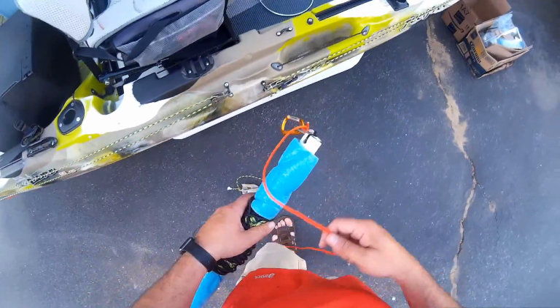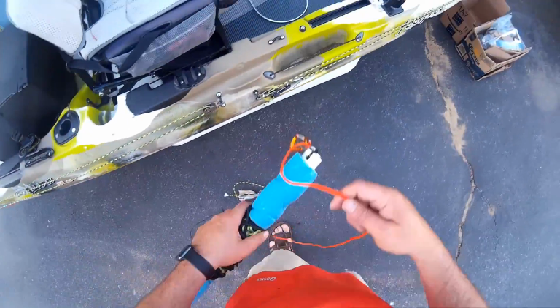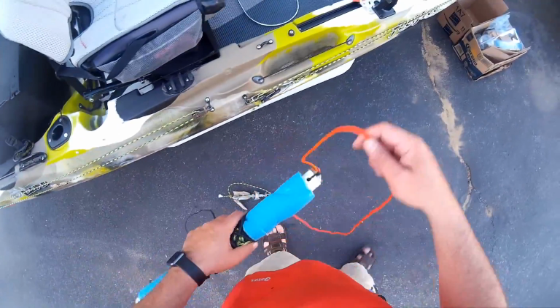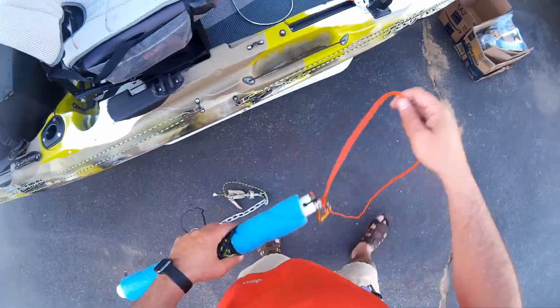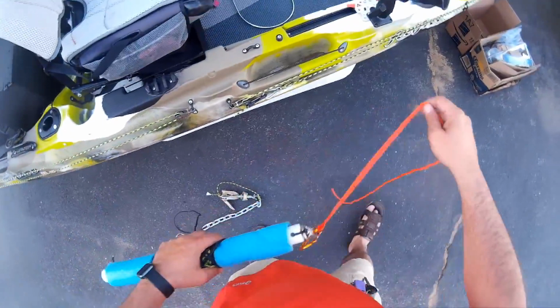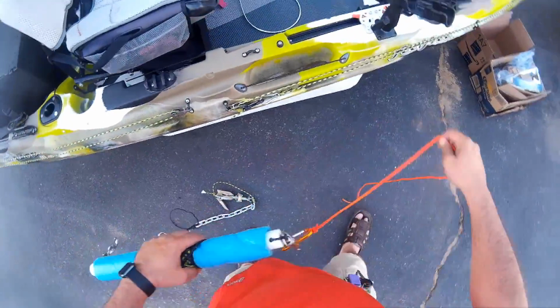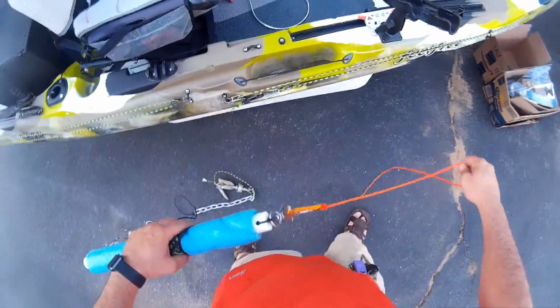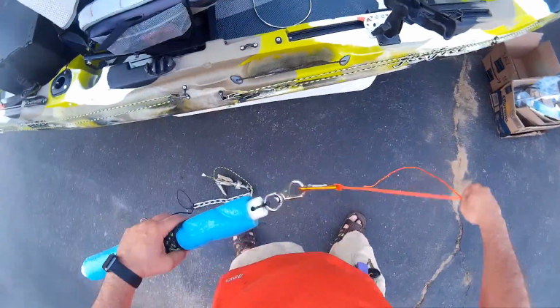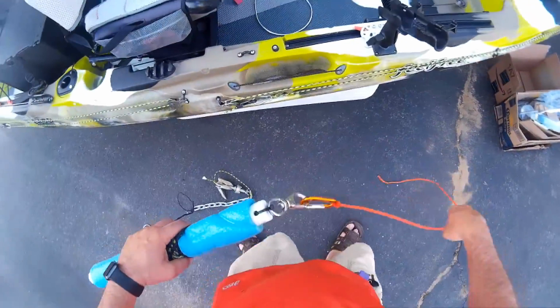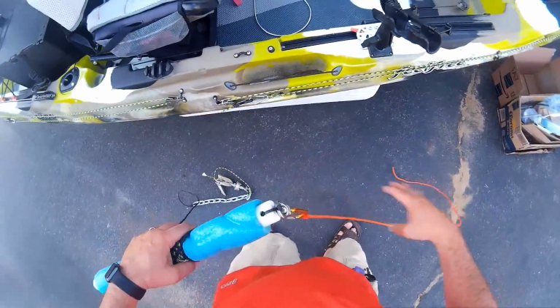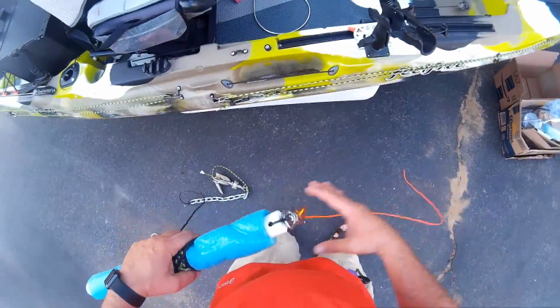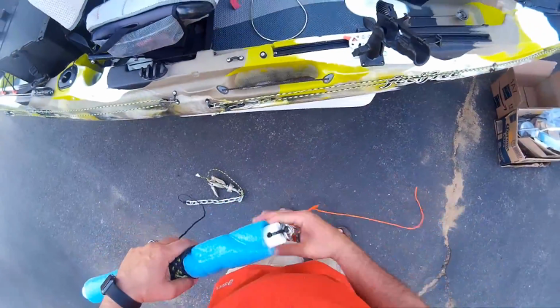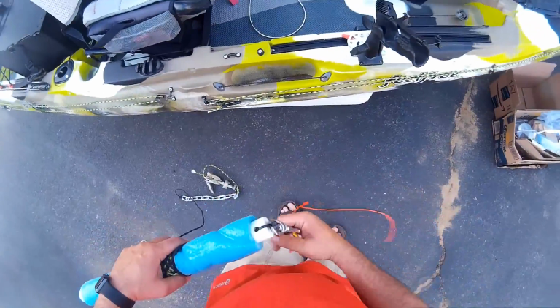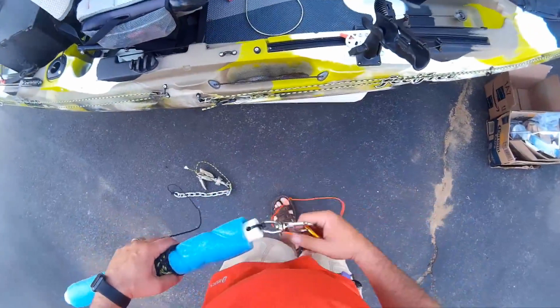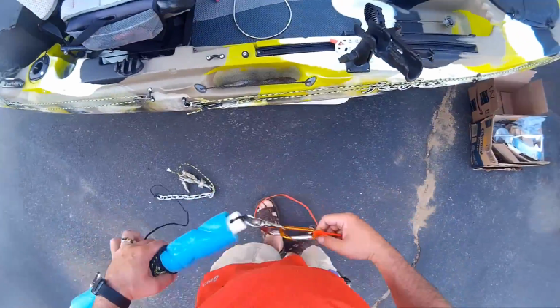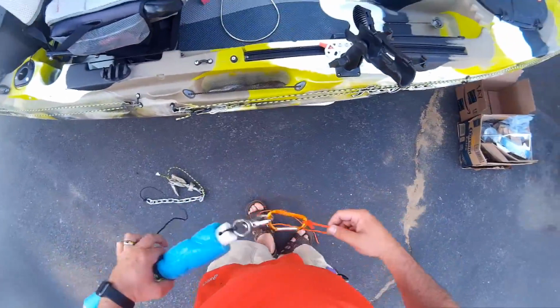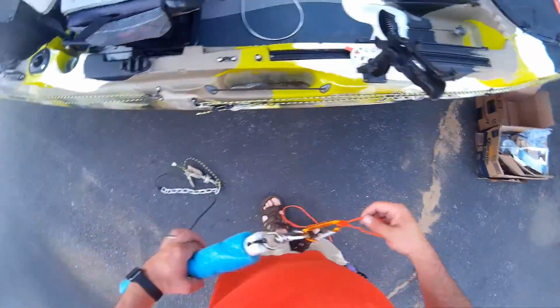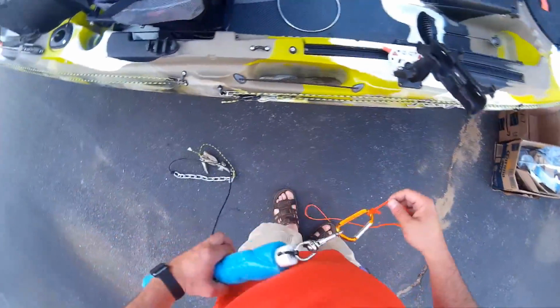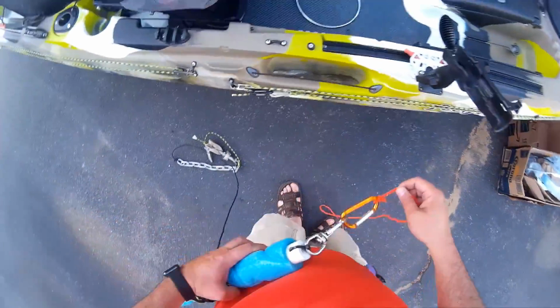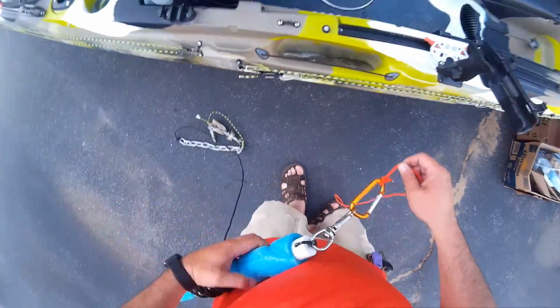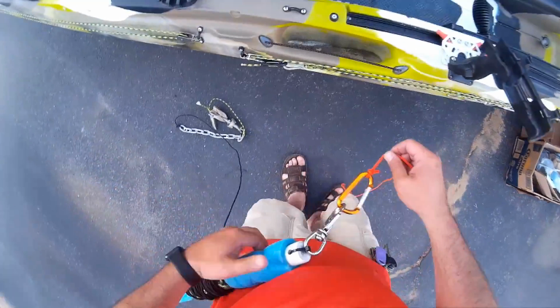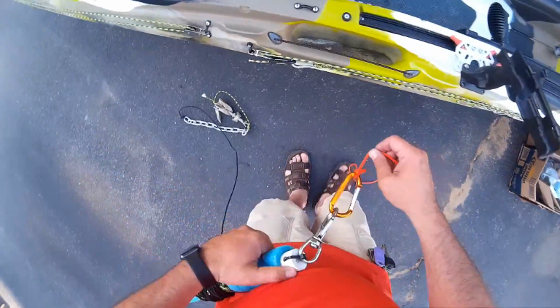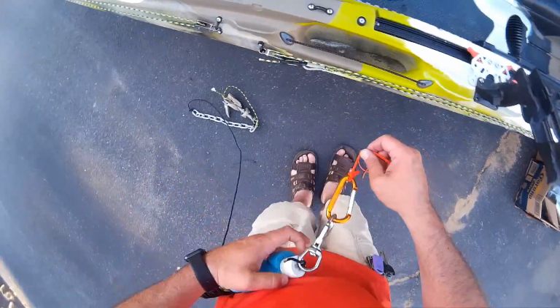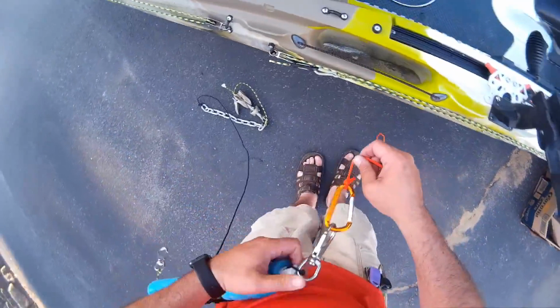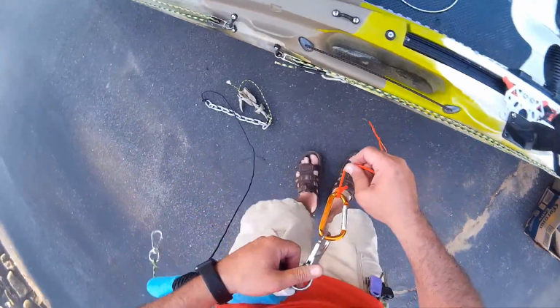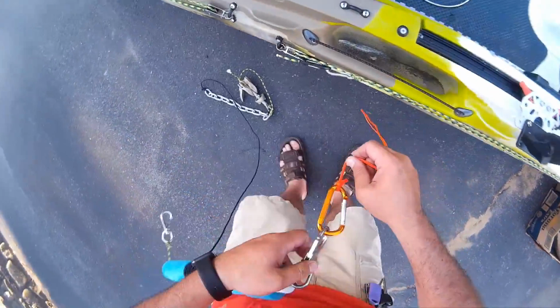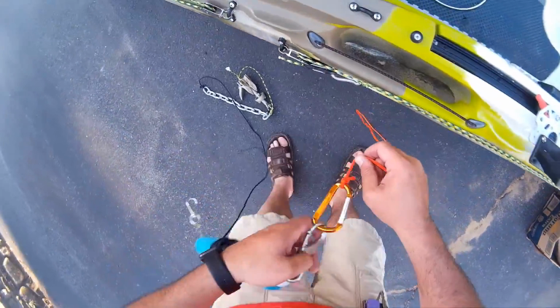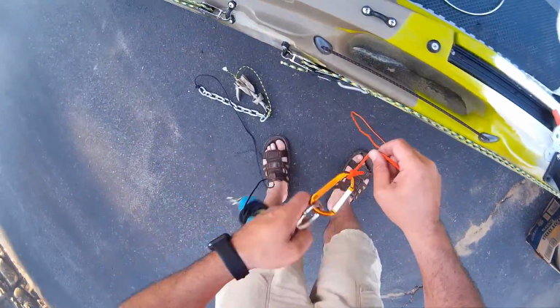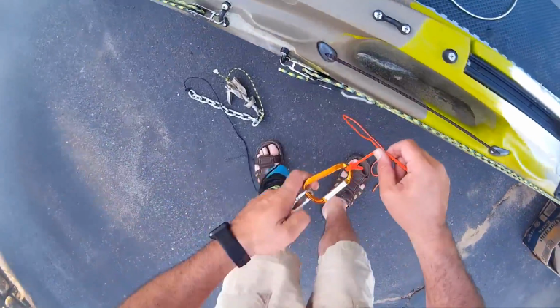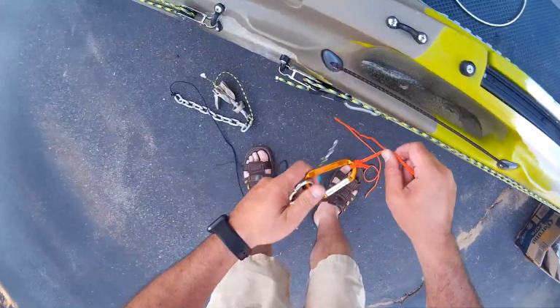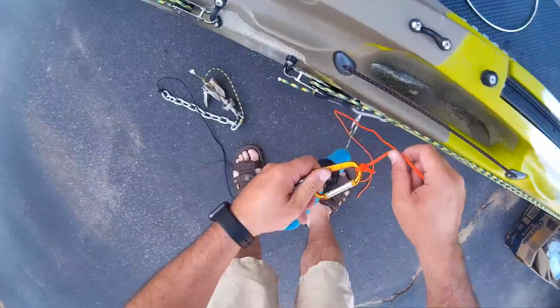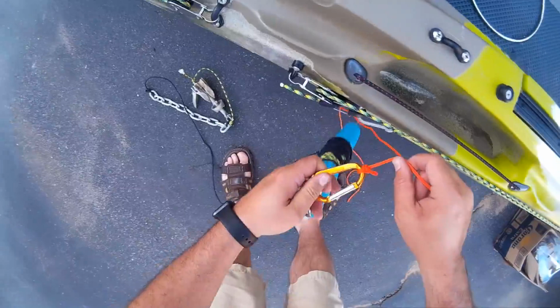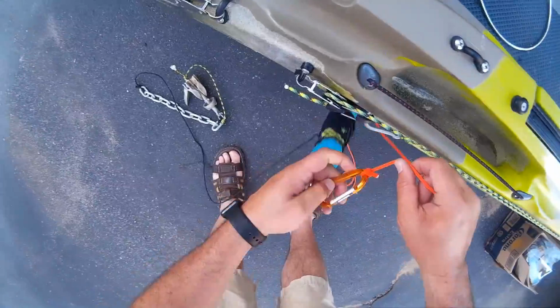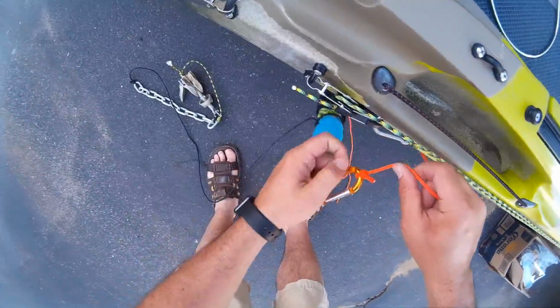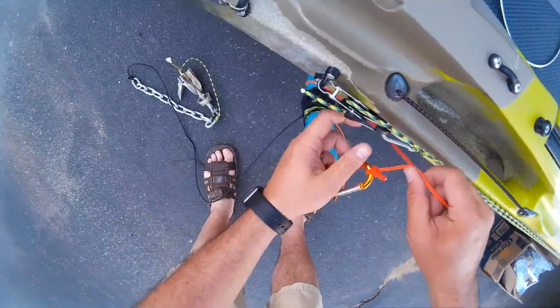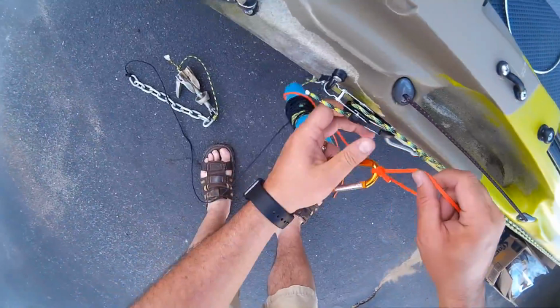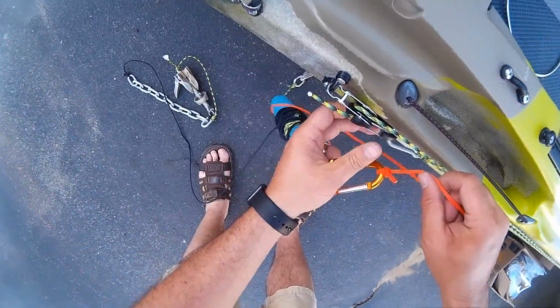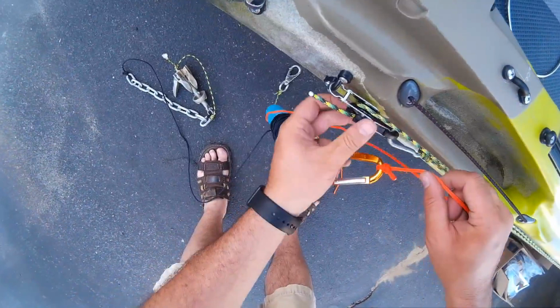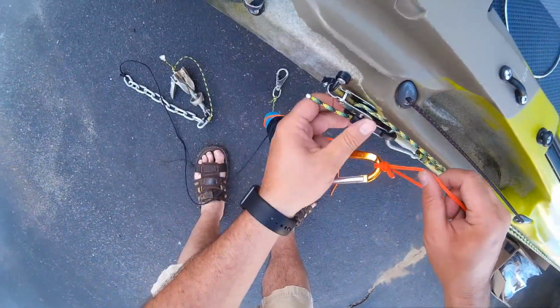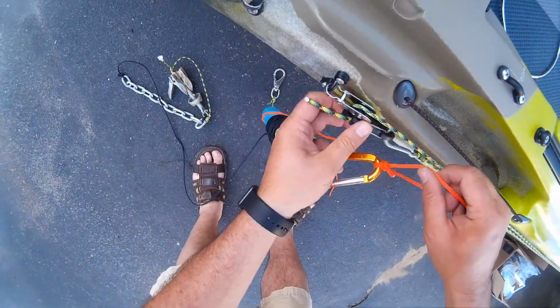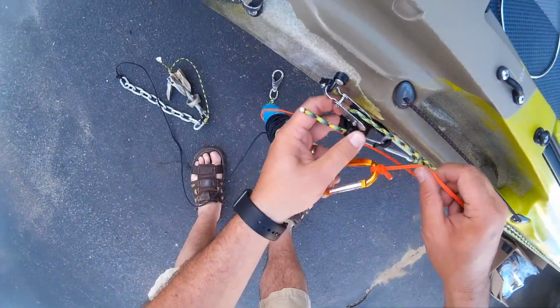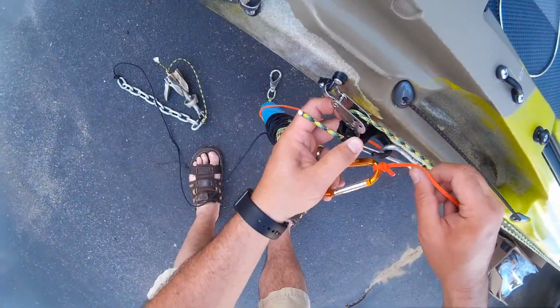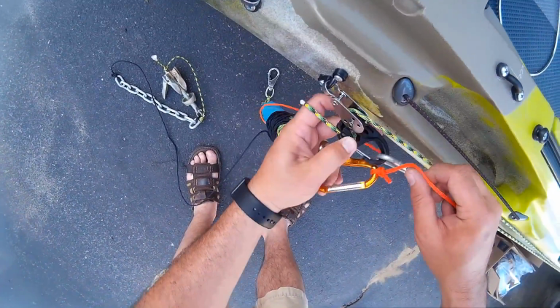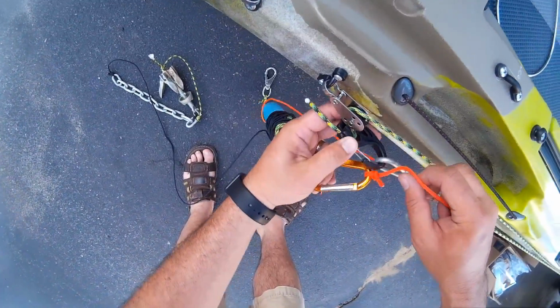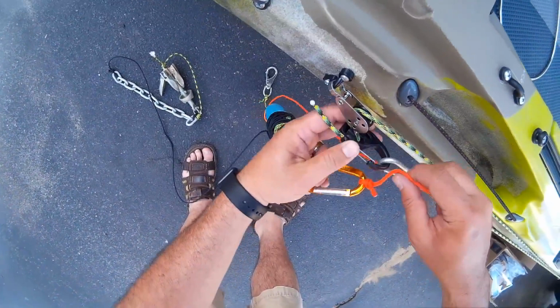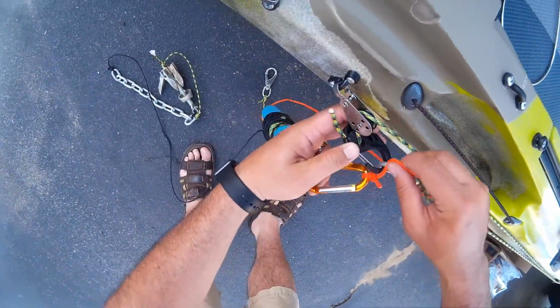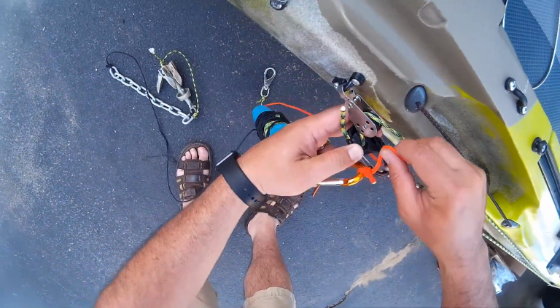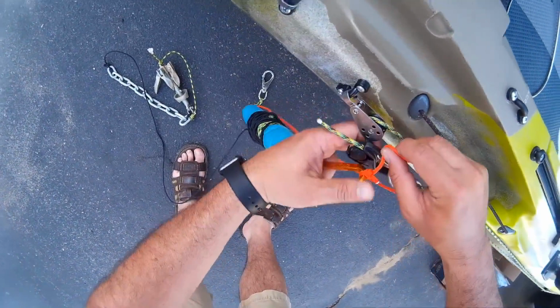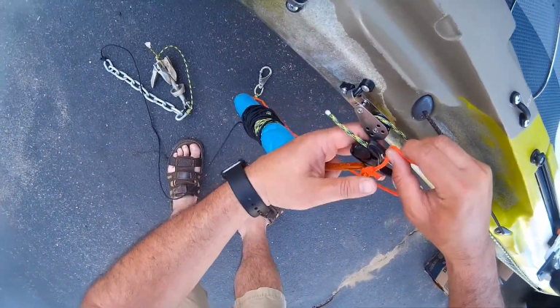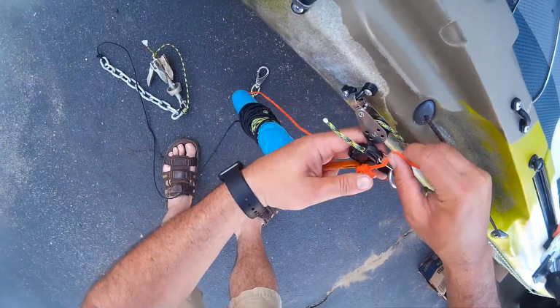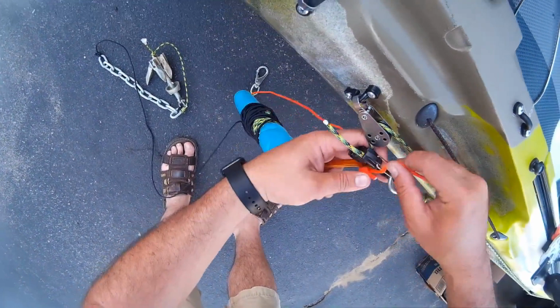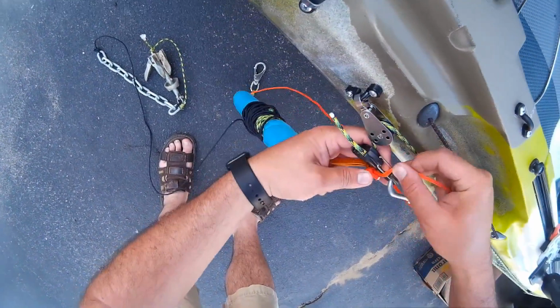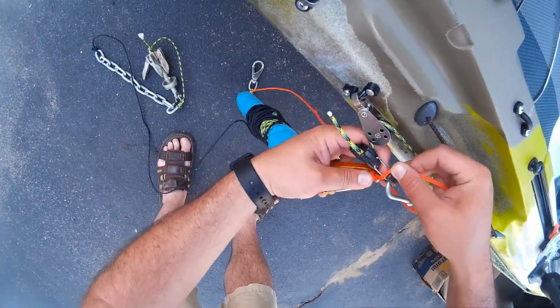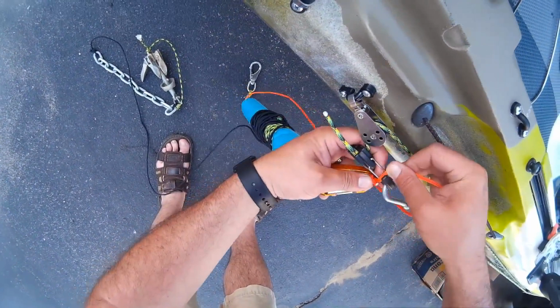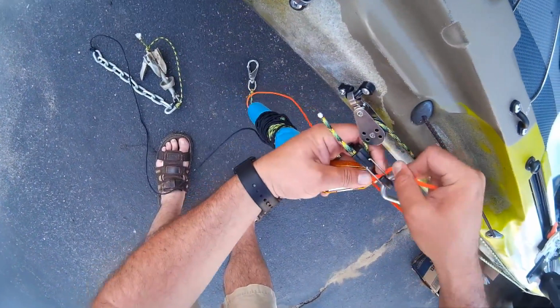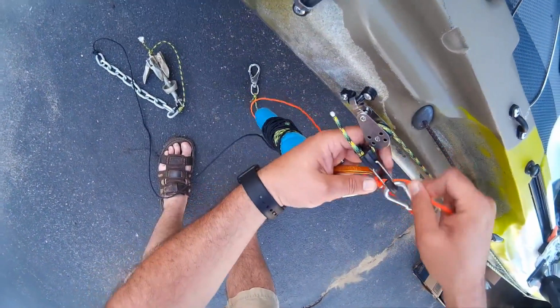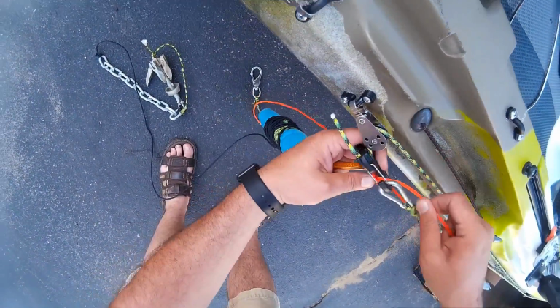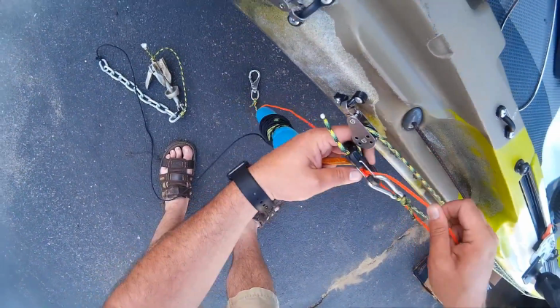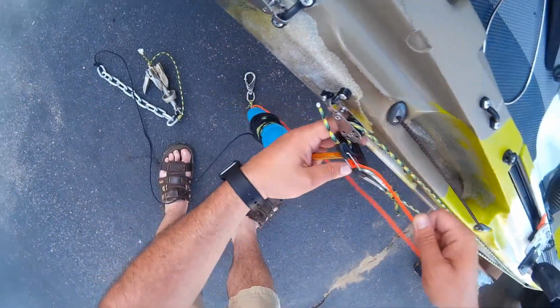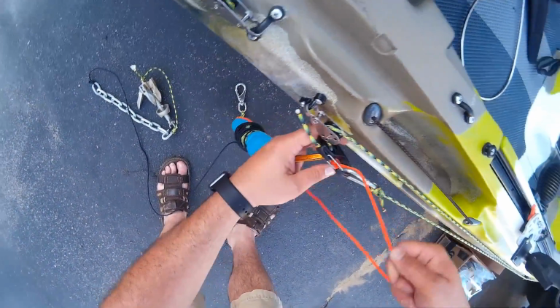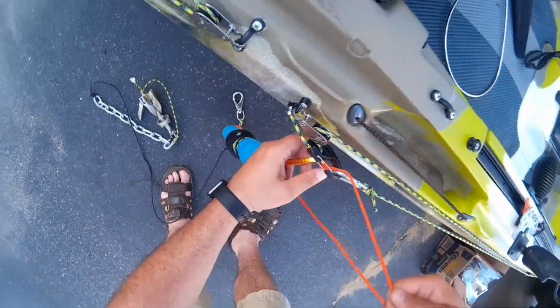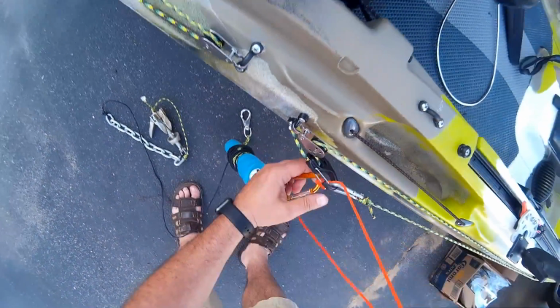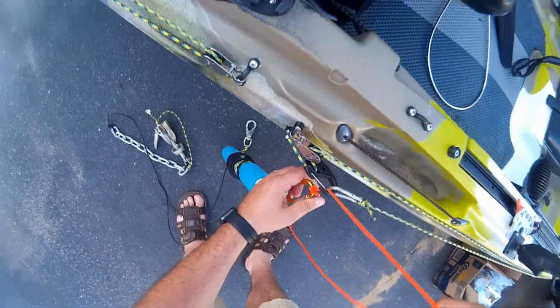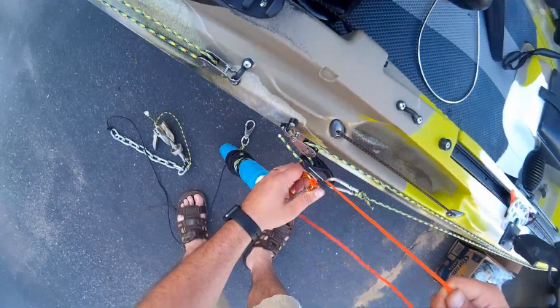And then this is just a demo of the same thing you can do on the bow anchor trolley.